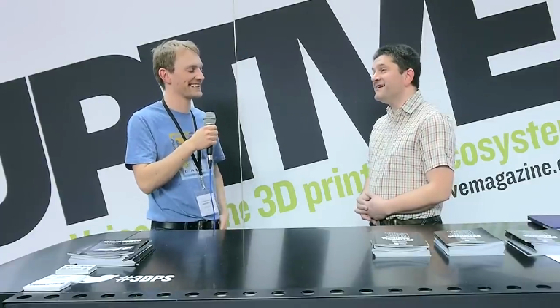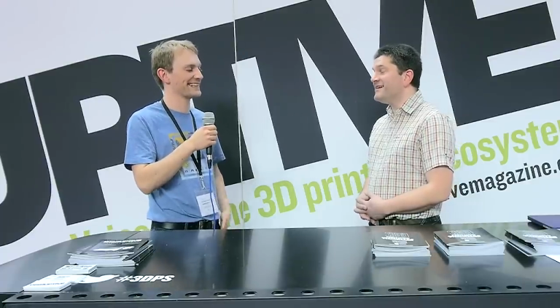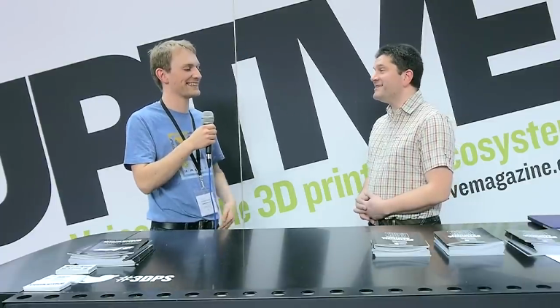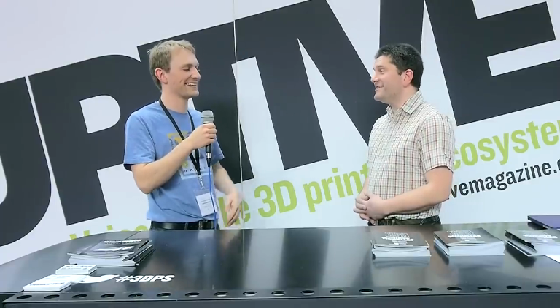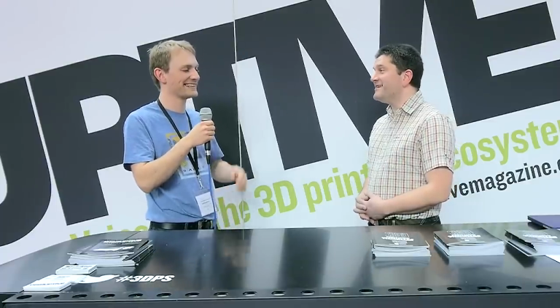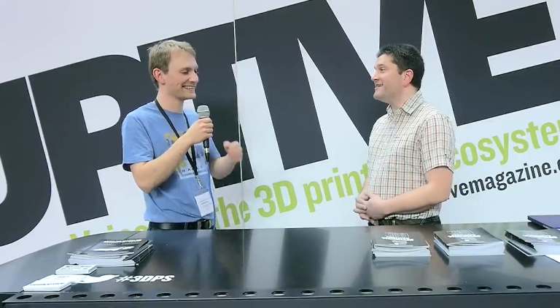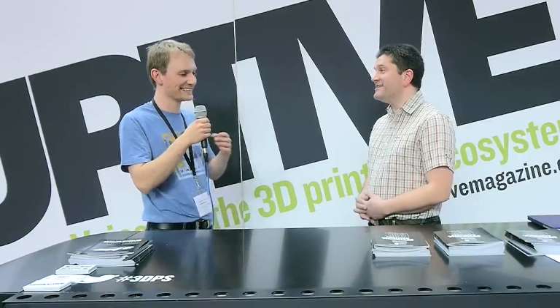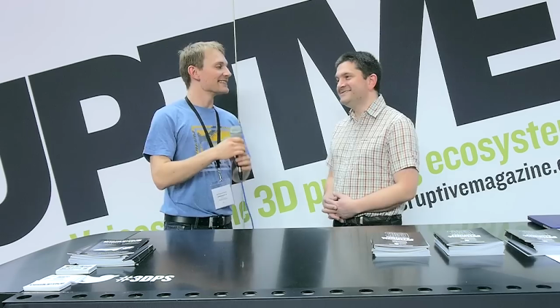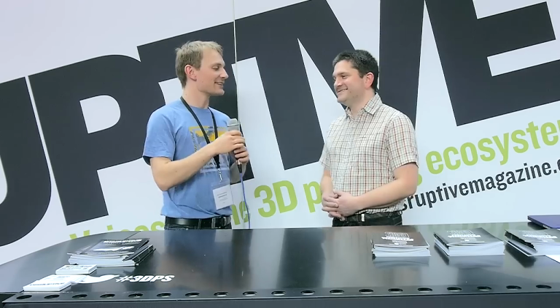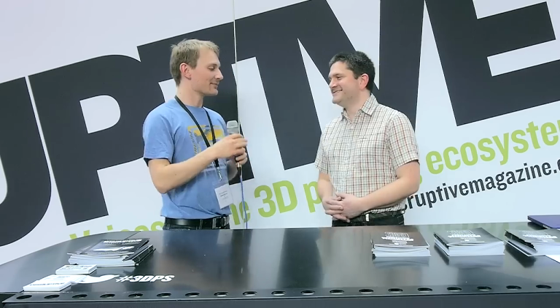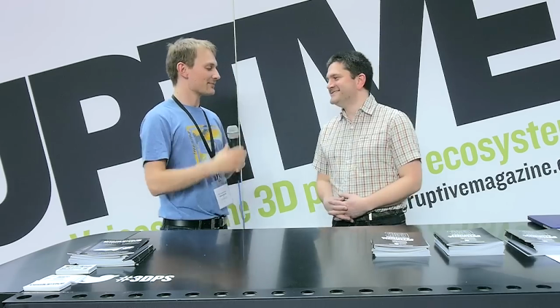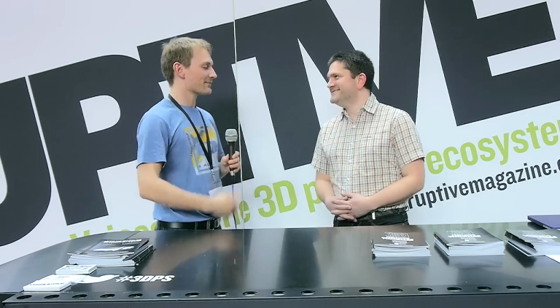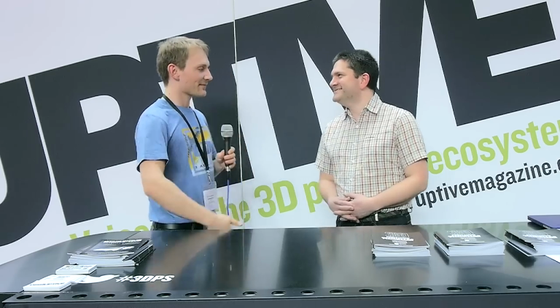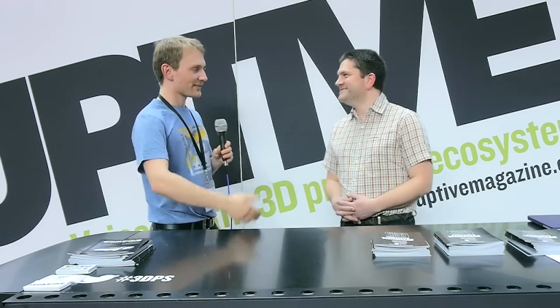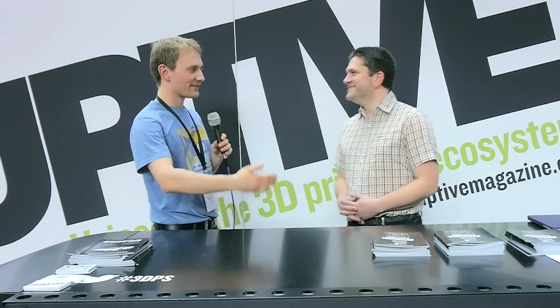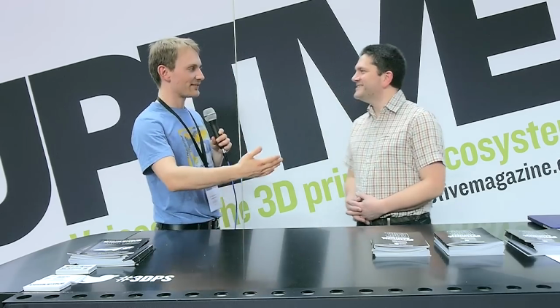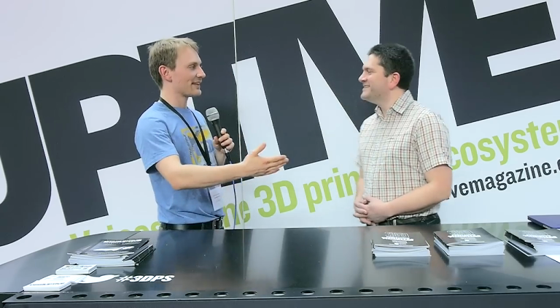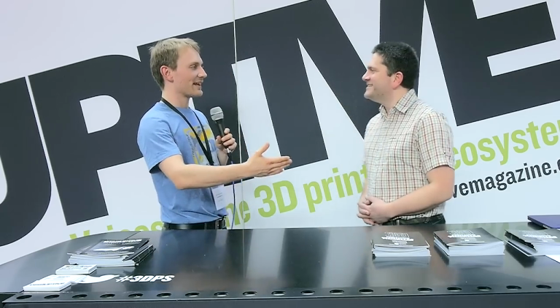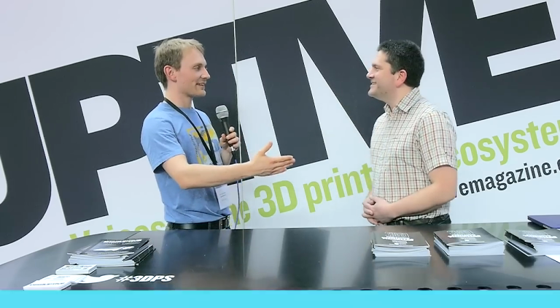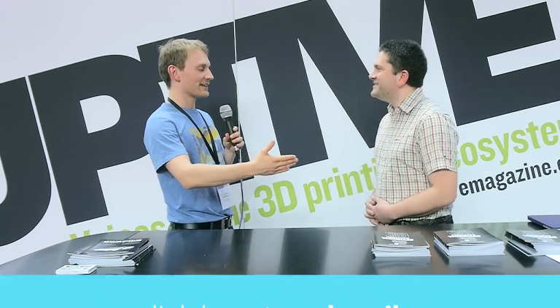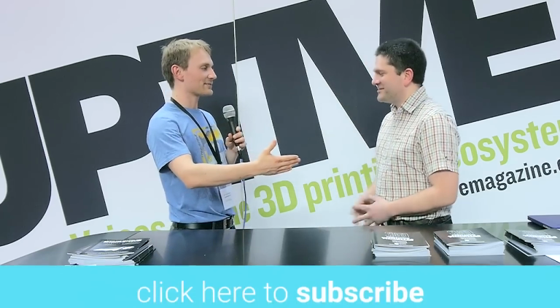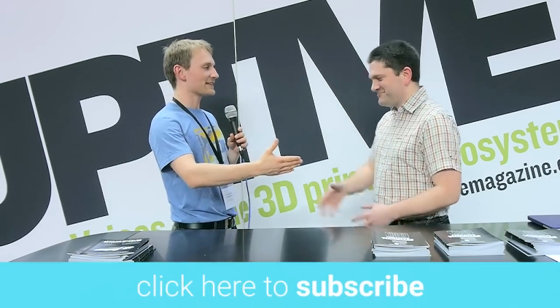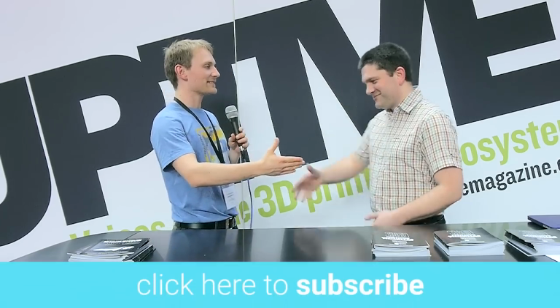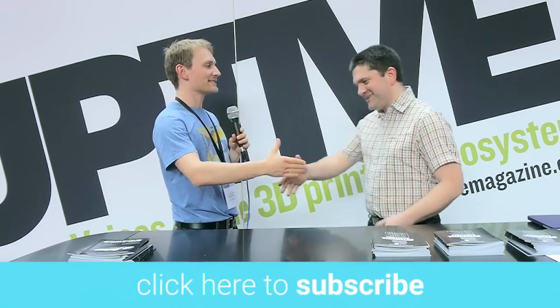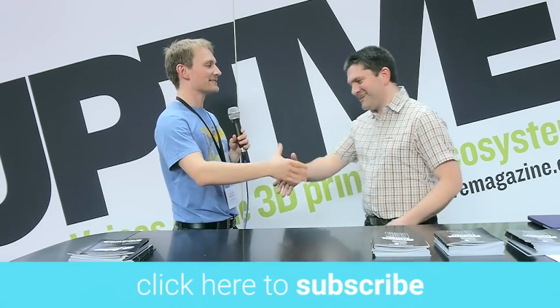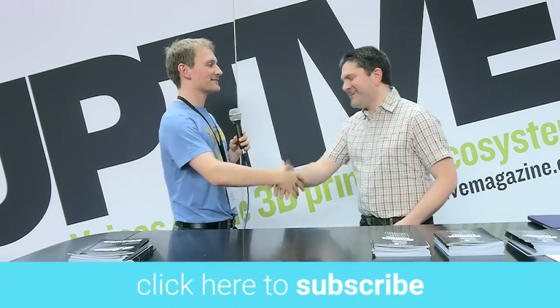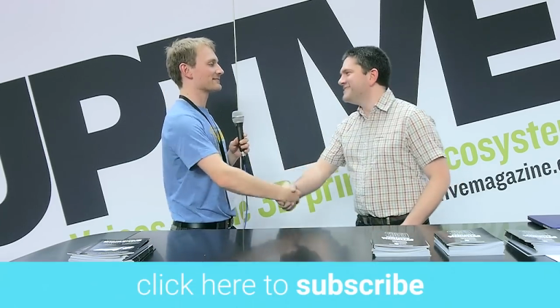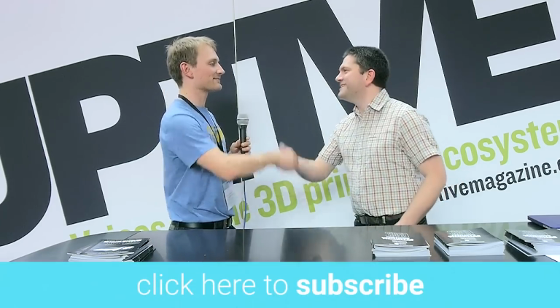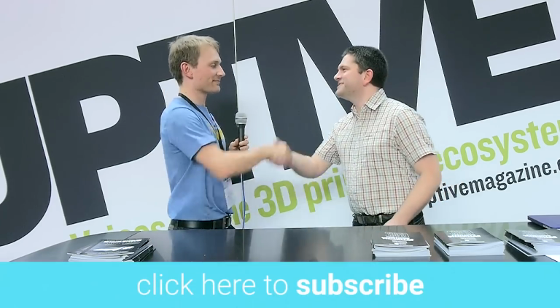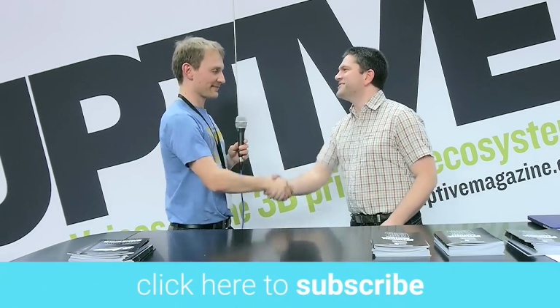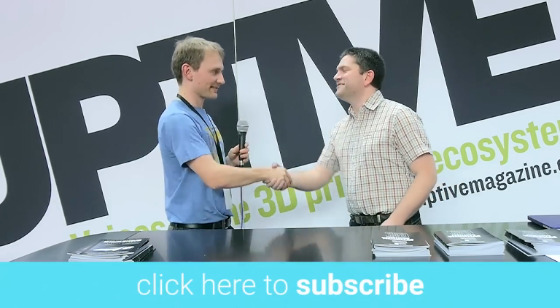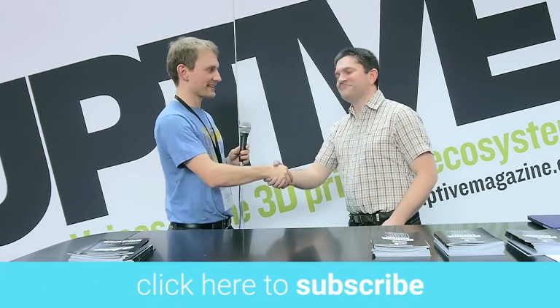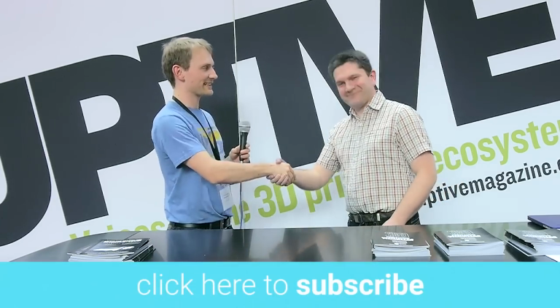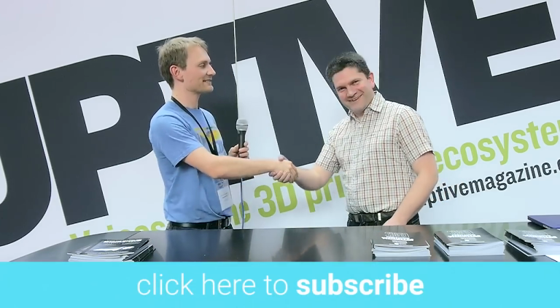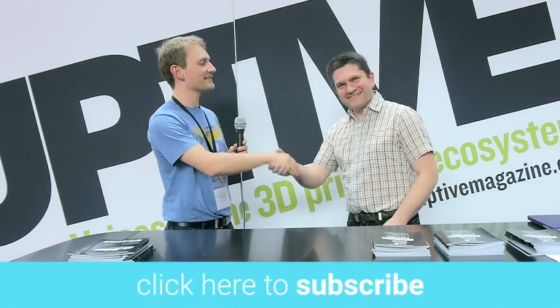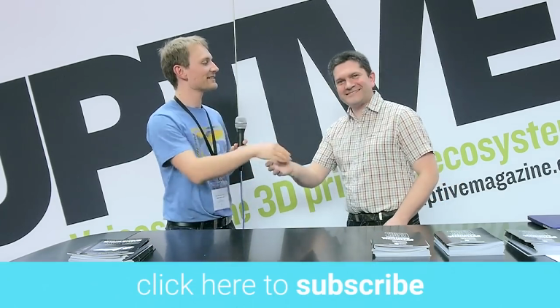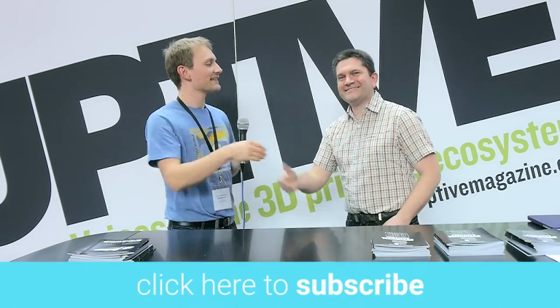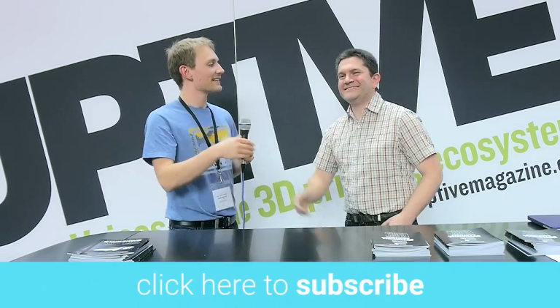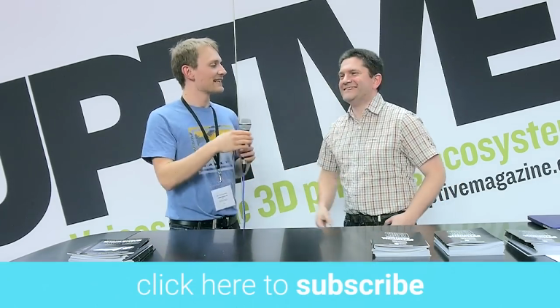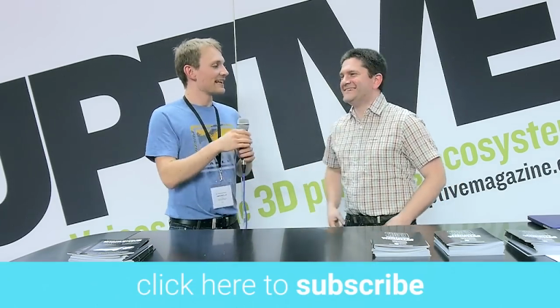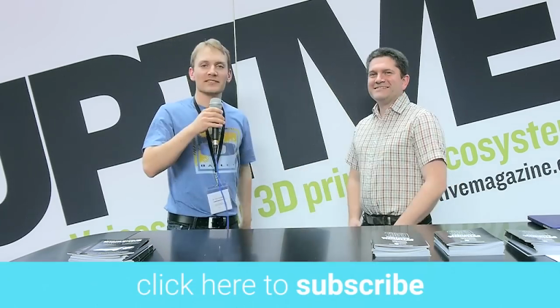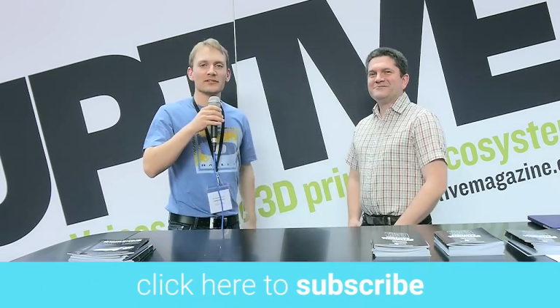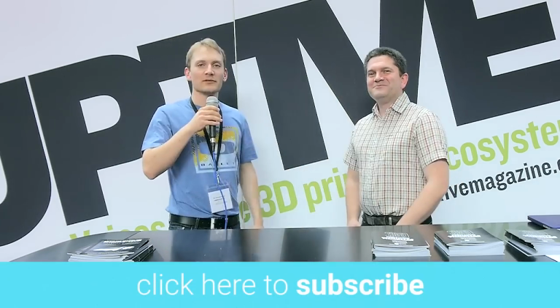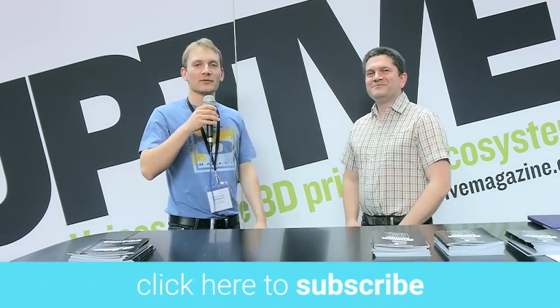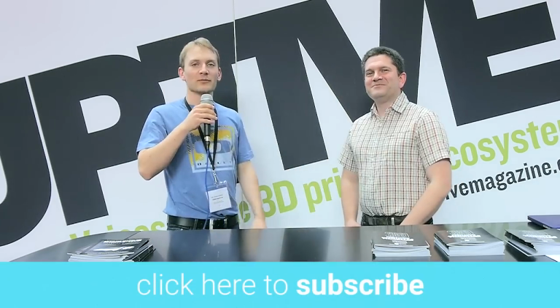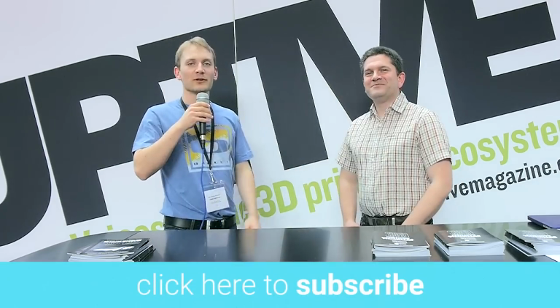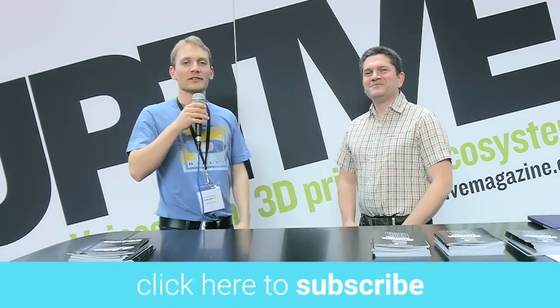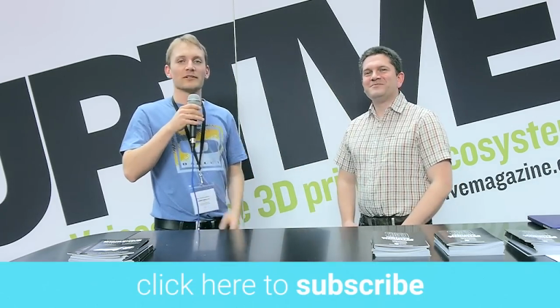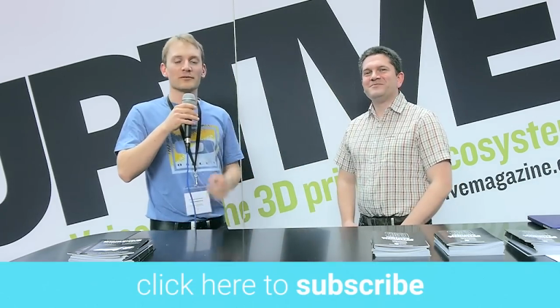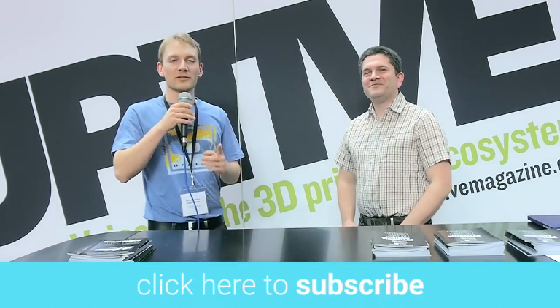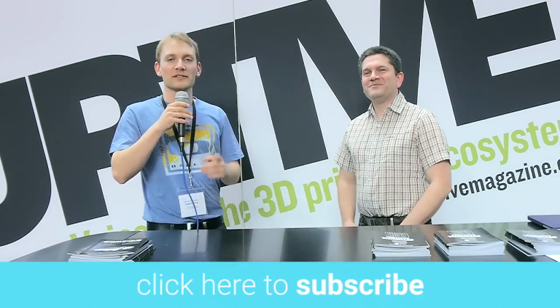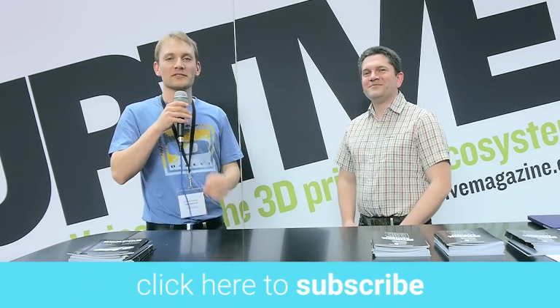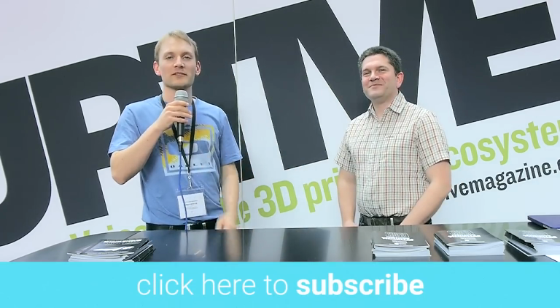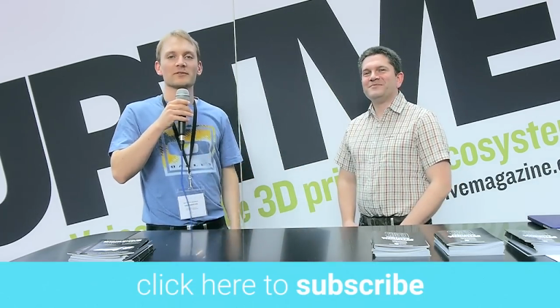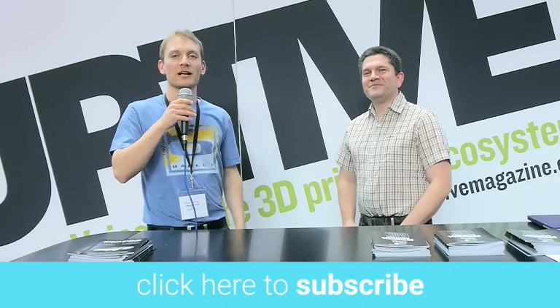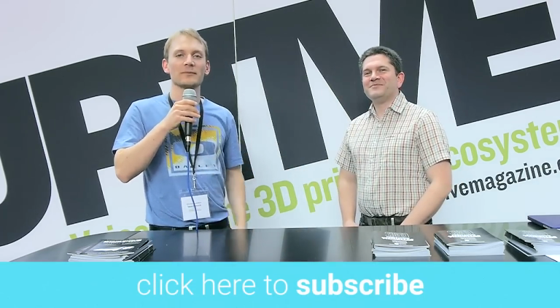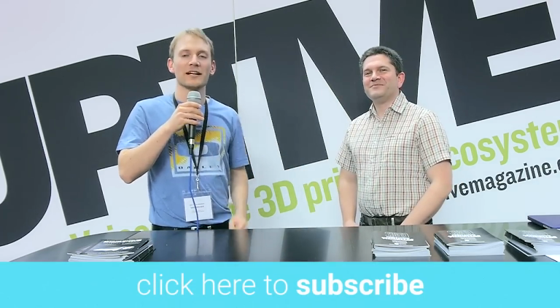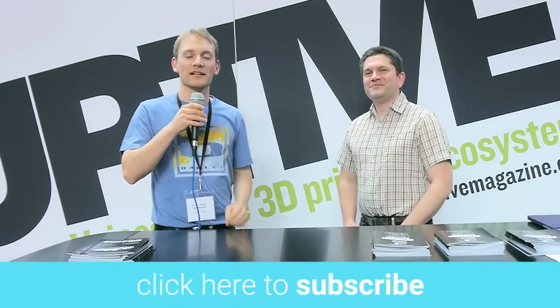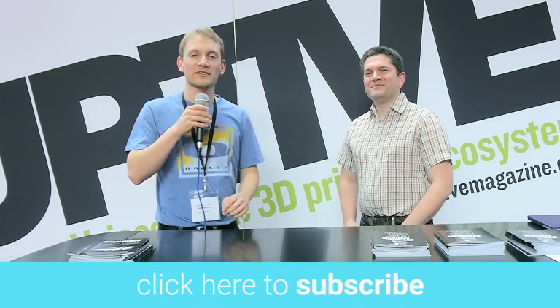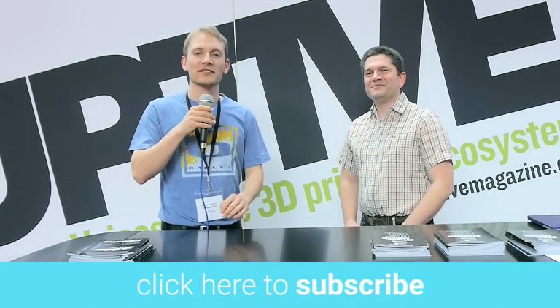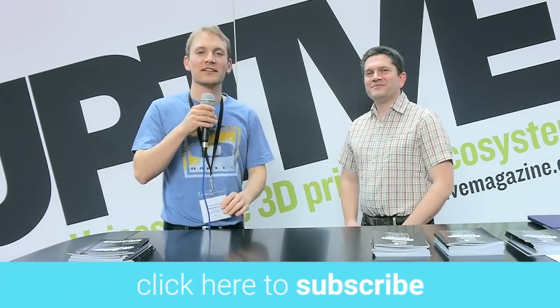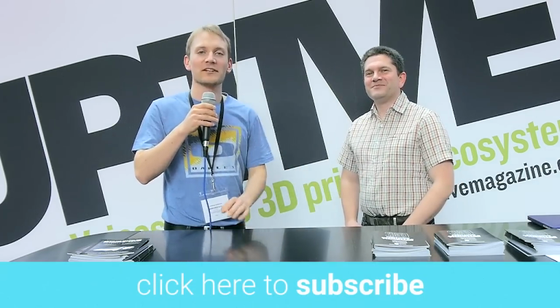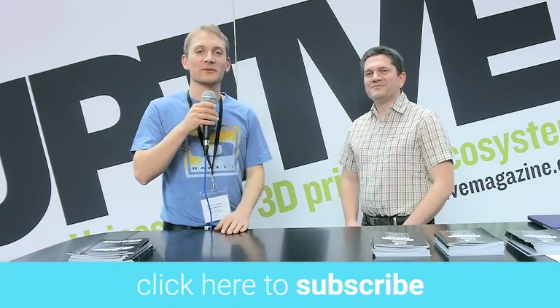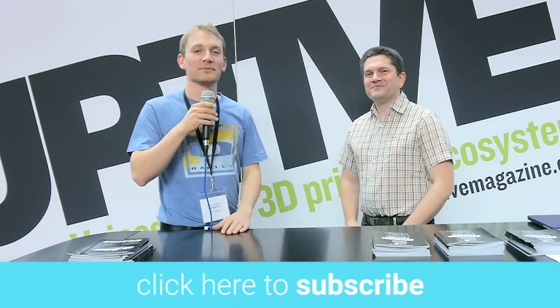All right, thanks man. Thanks a lot. Stay tuned for more, don't forget to subscribe, and I'll see you in the next one.